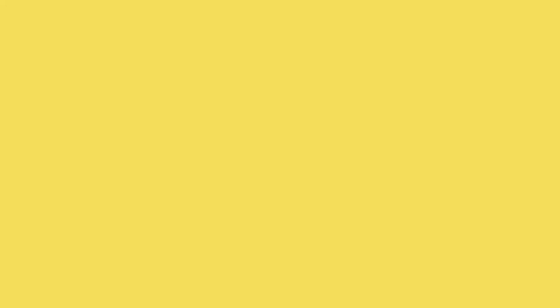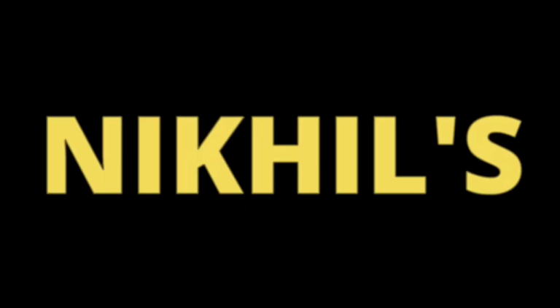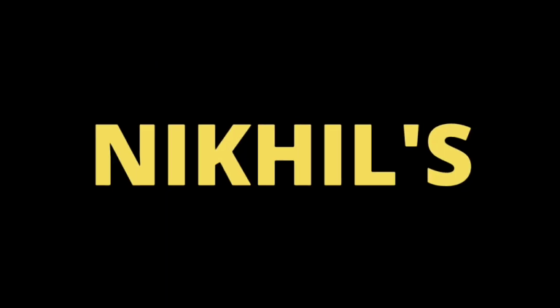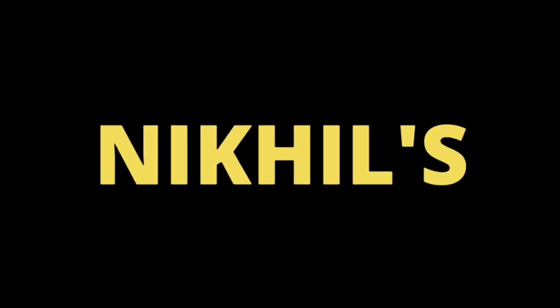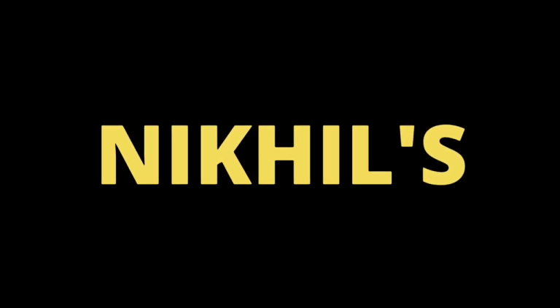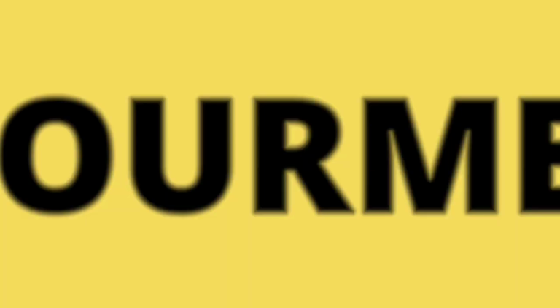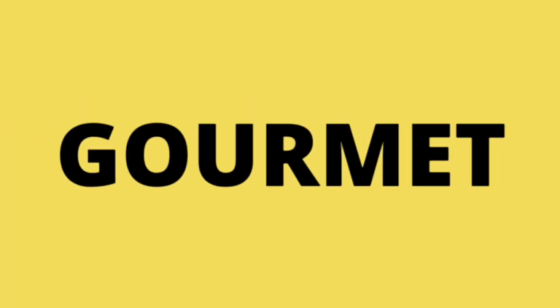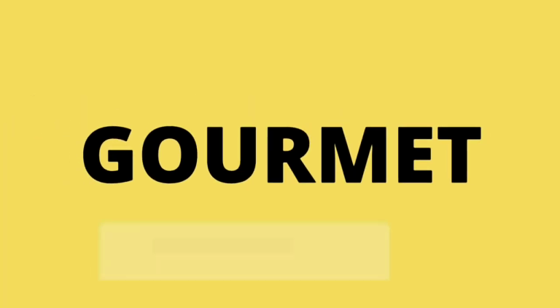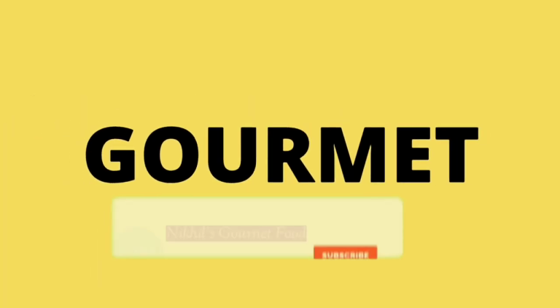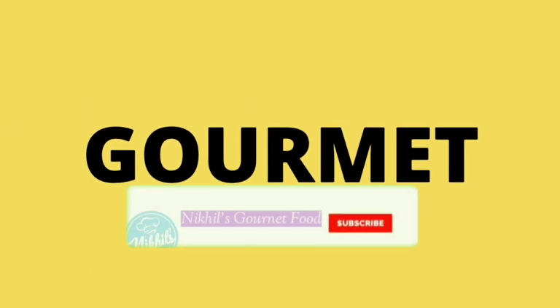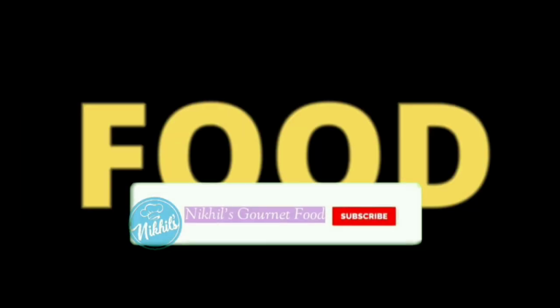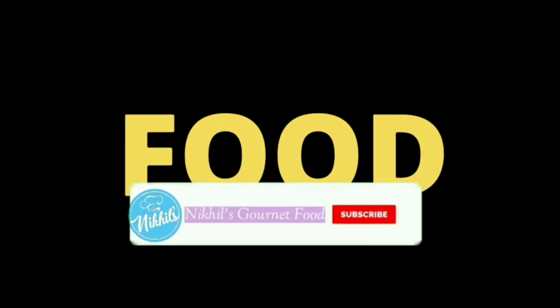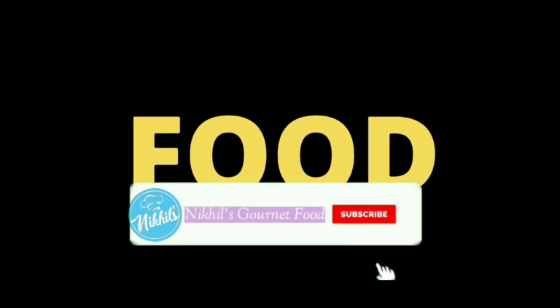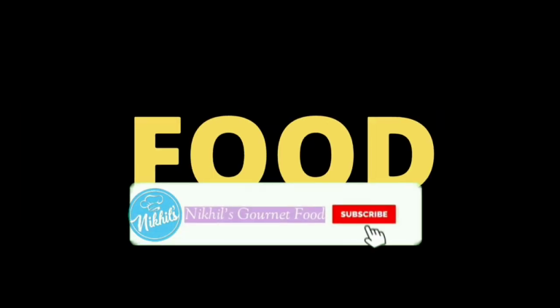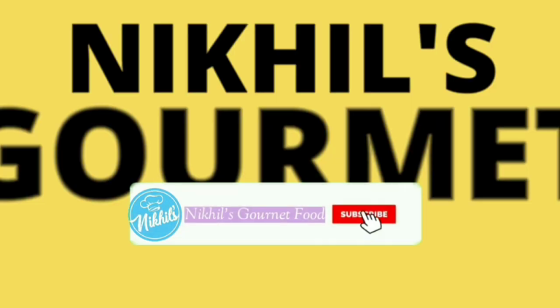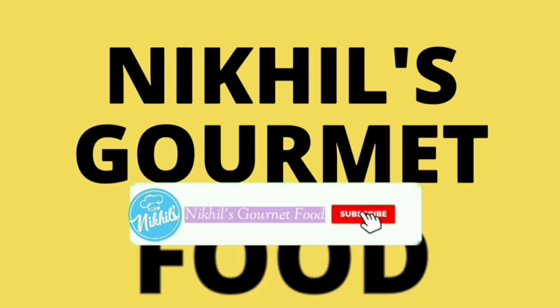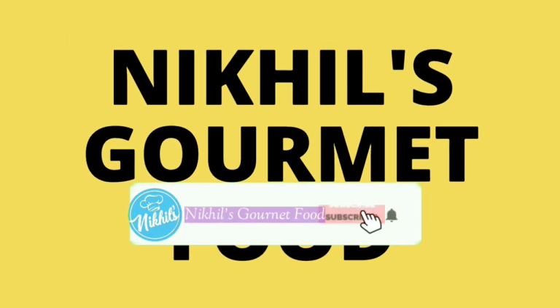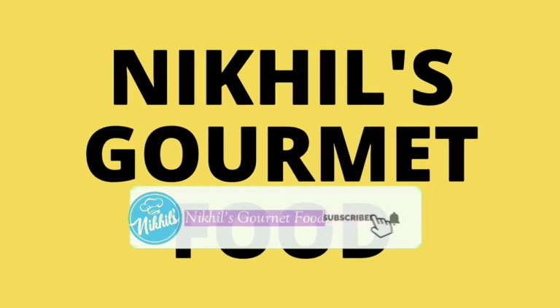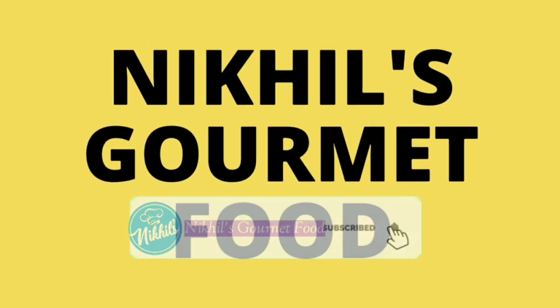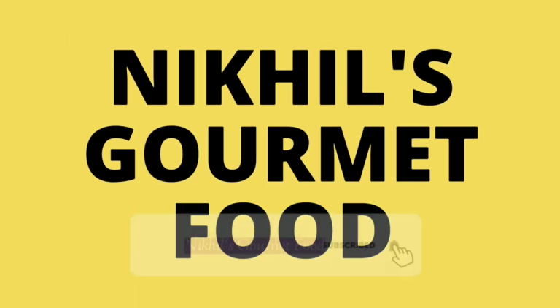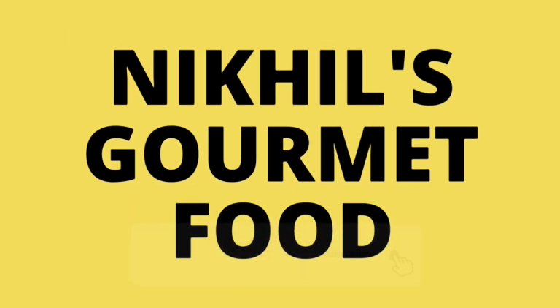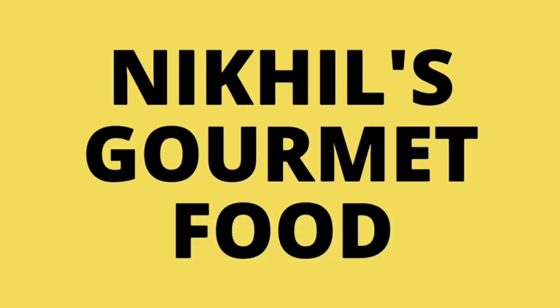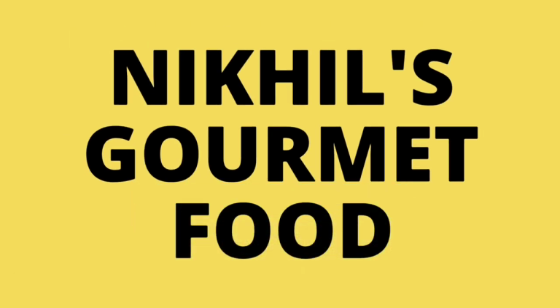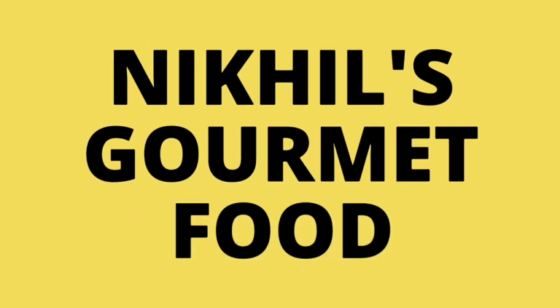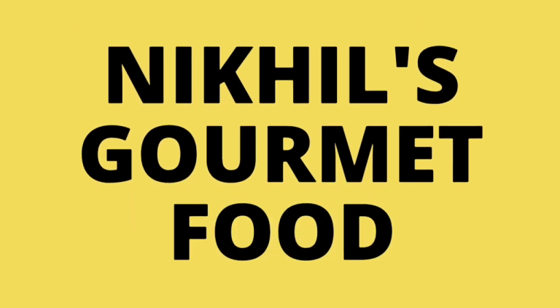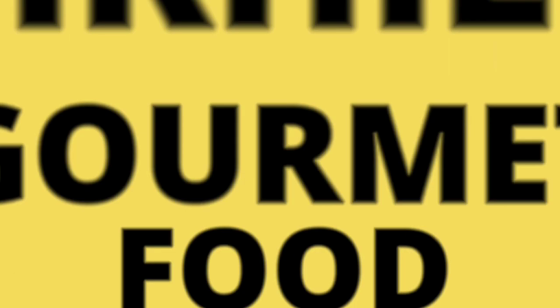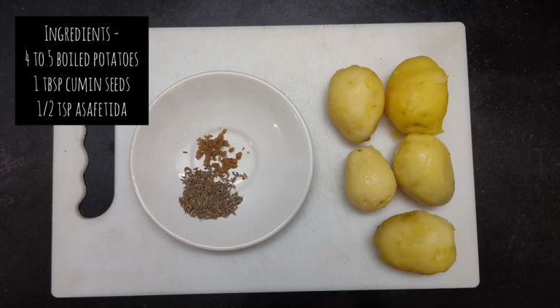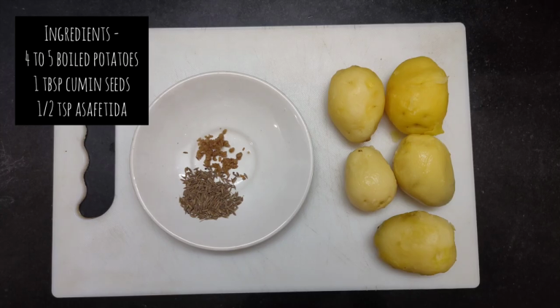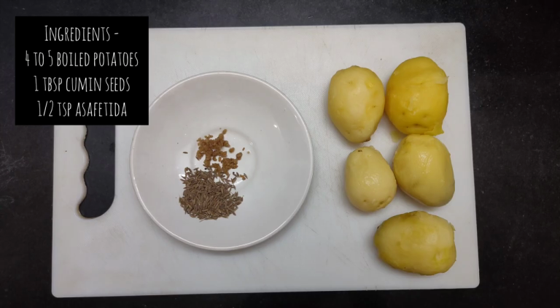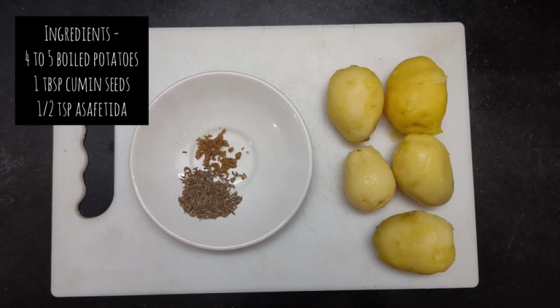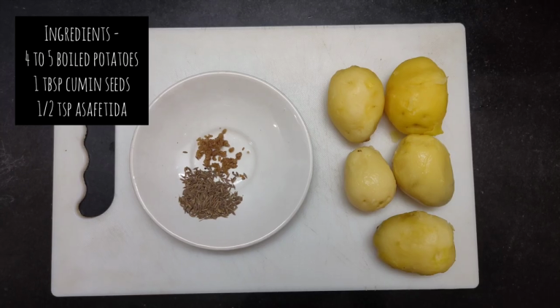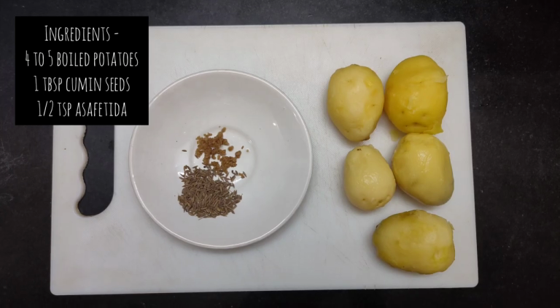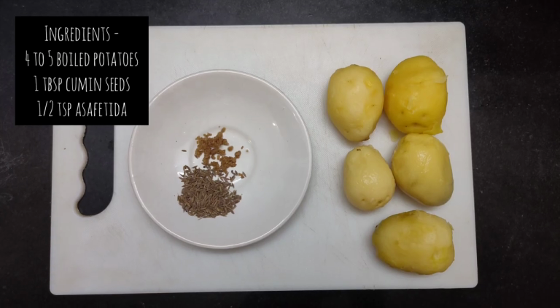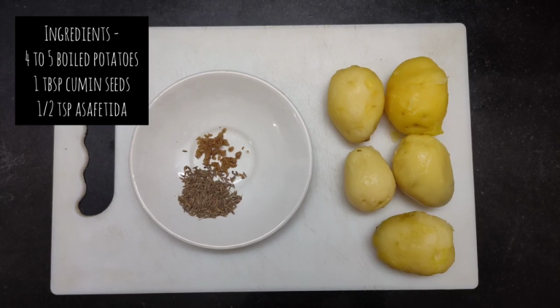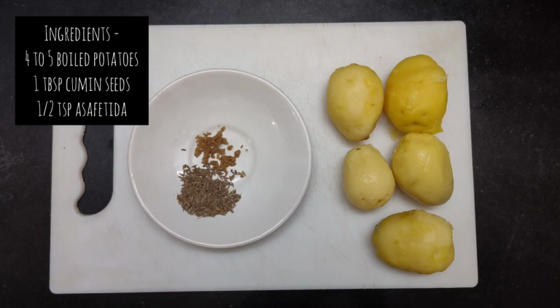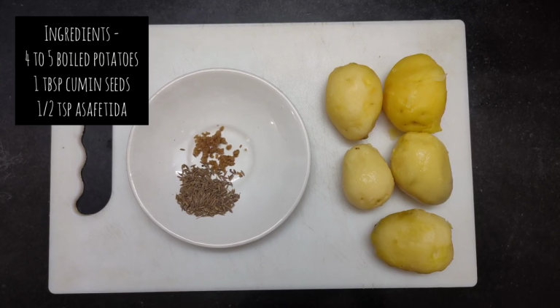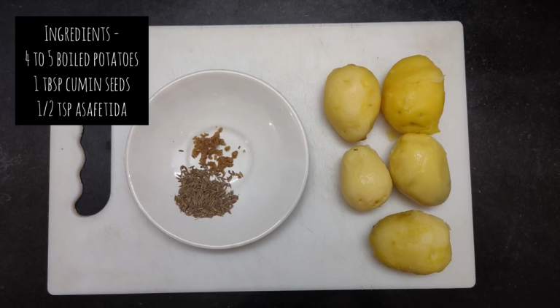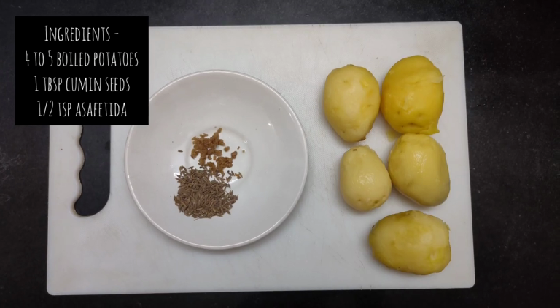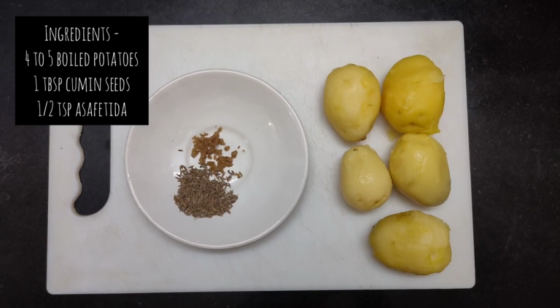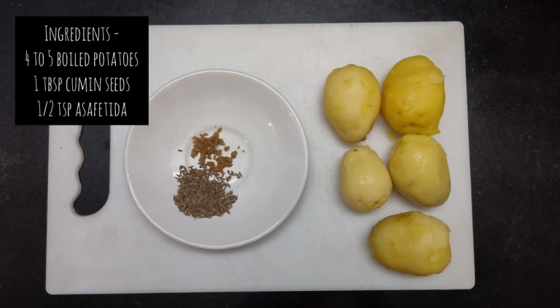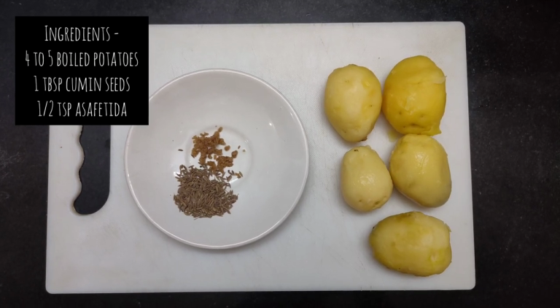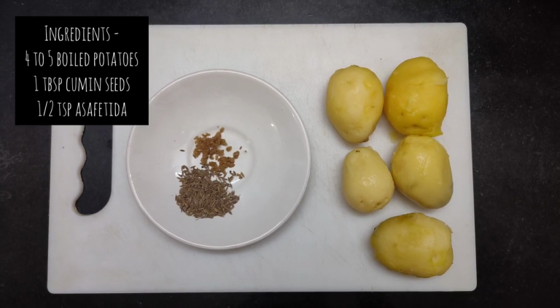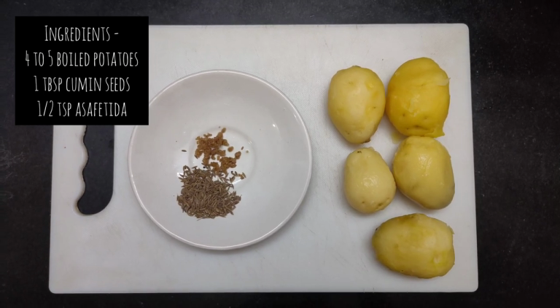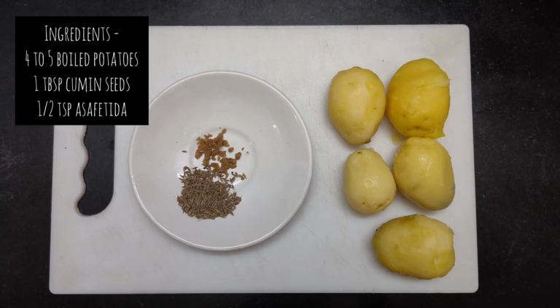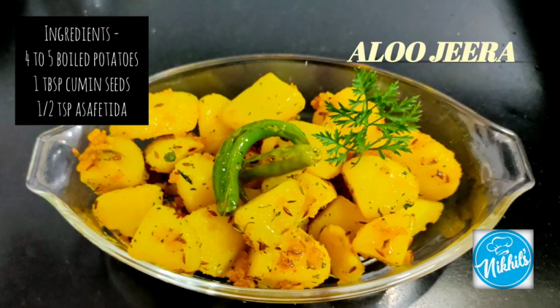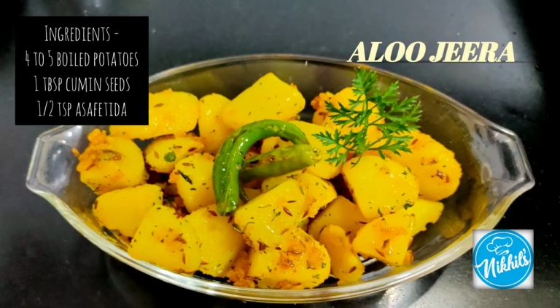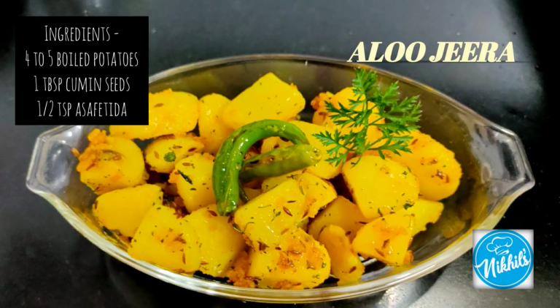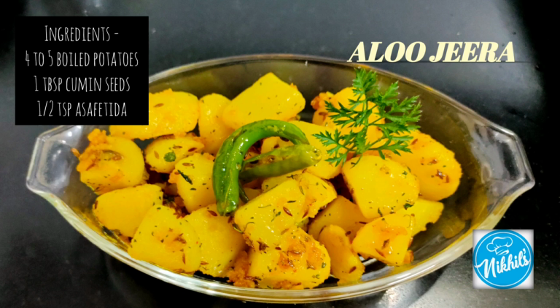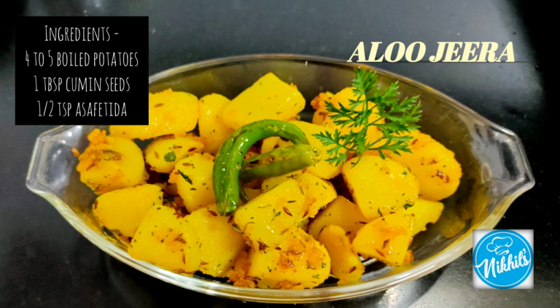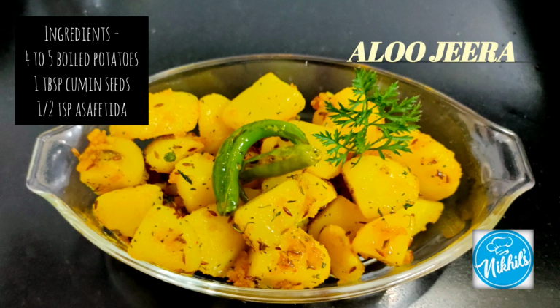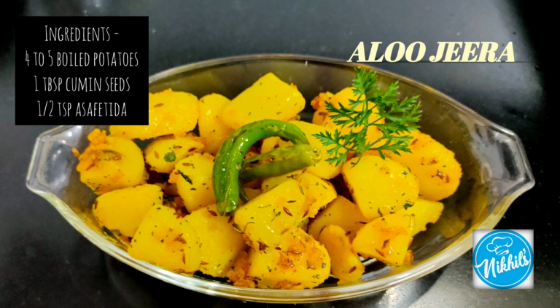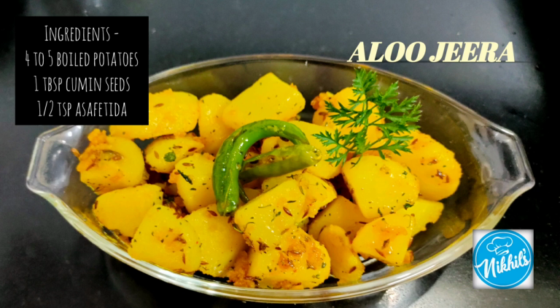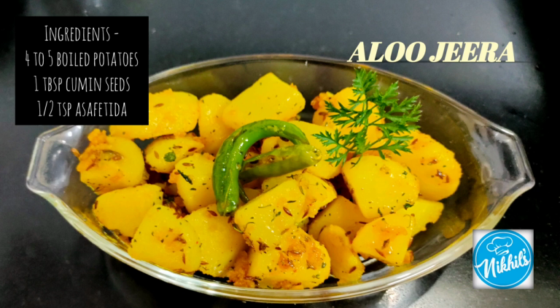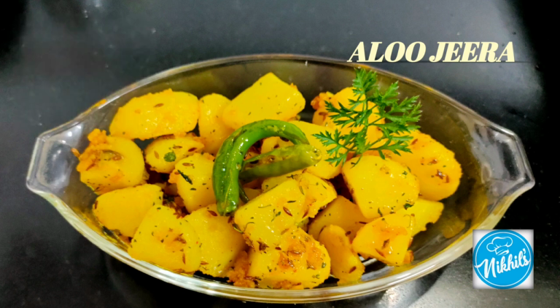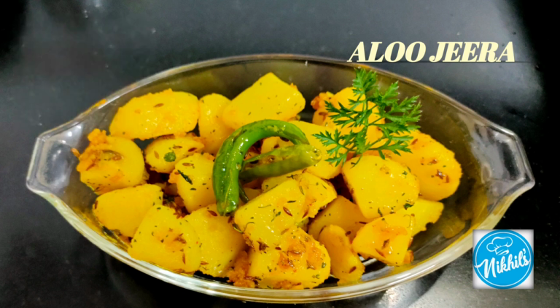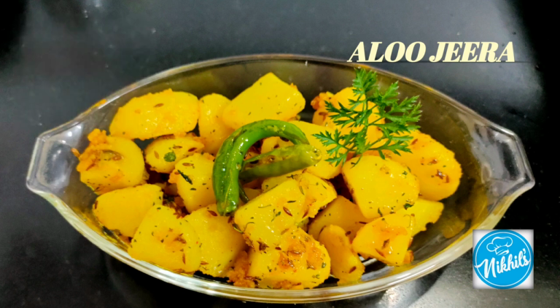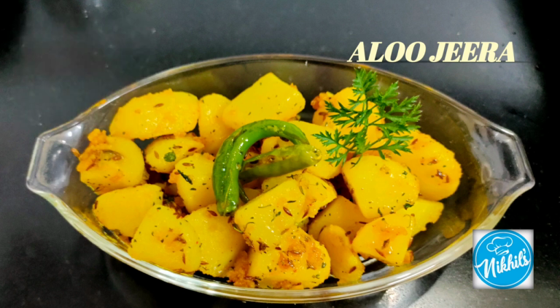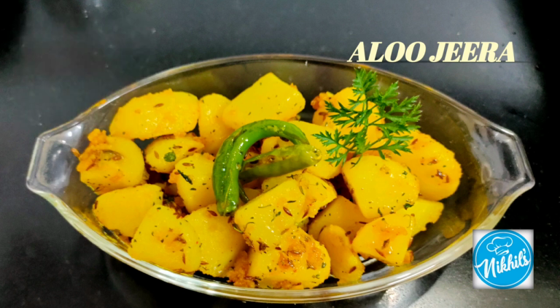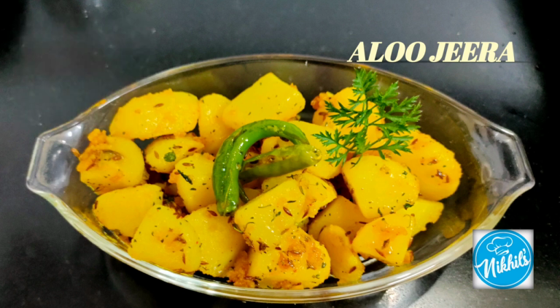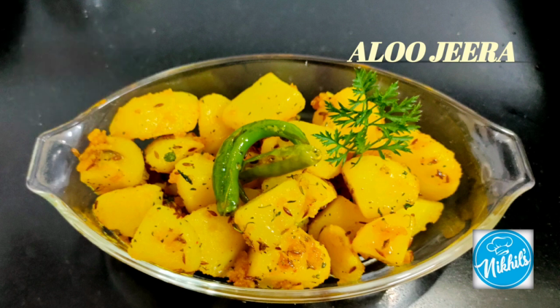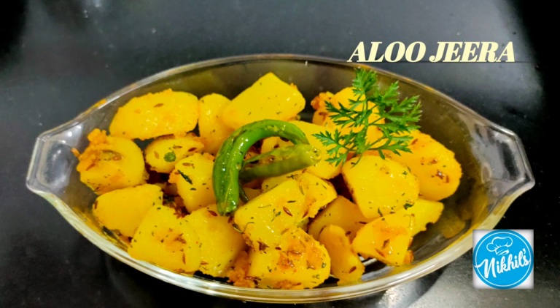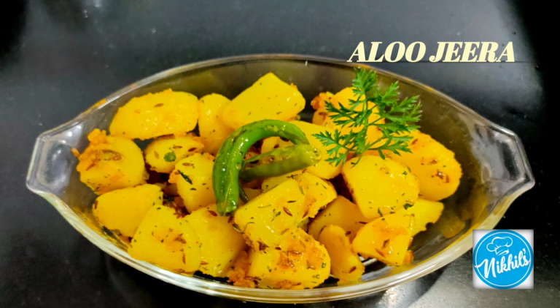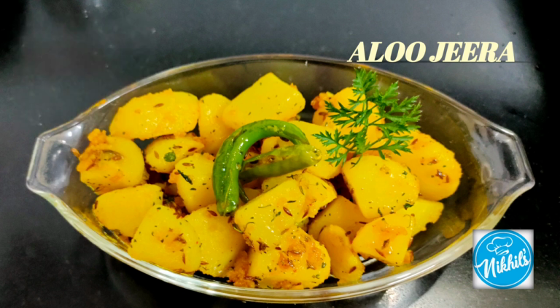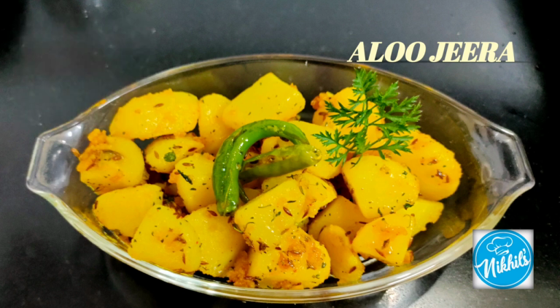Hello foodies, welcome back to Nikhil's Gourmet Food. Today I will share a simple recipe with you guys — that's aloo jeera without onion and garlic.